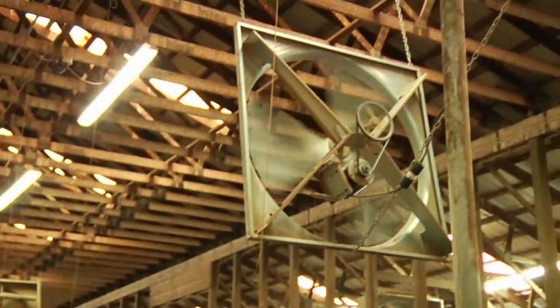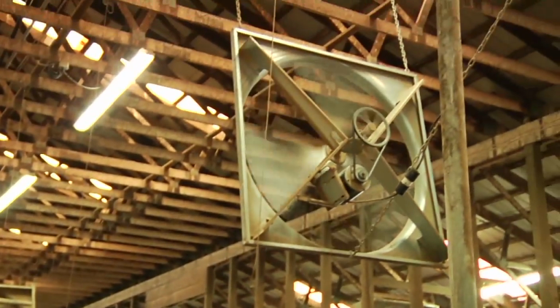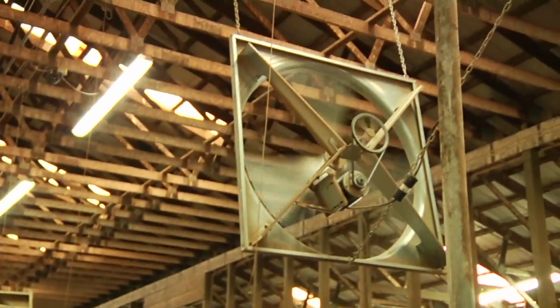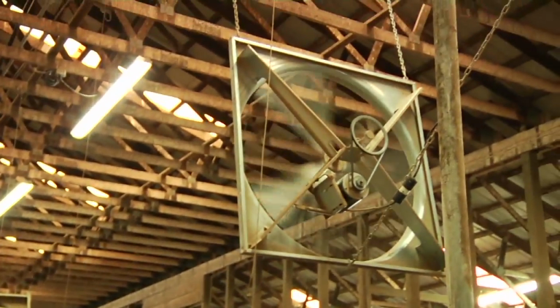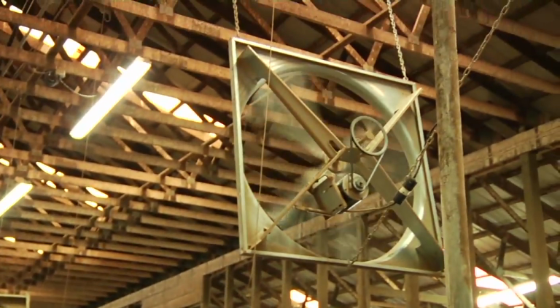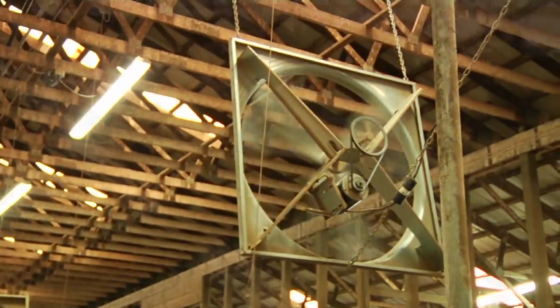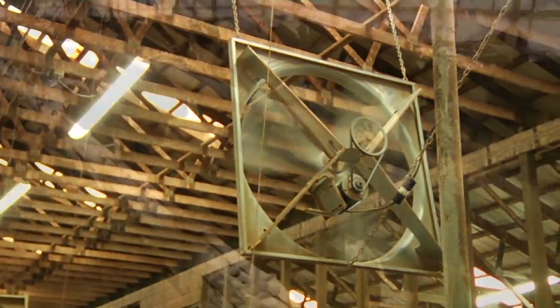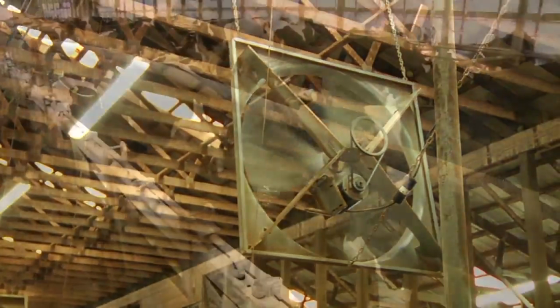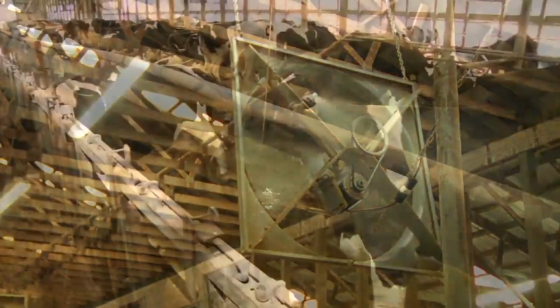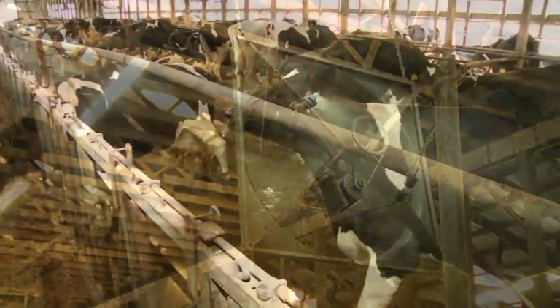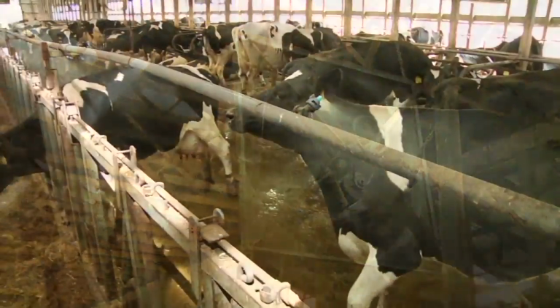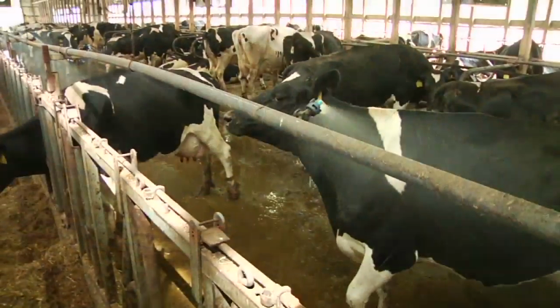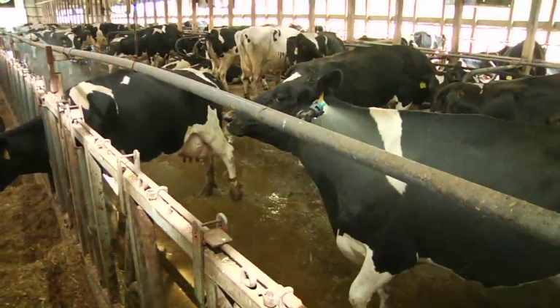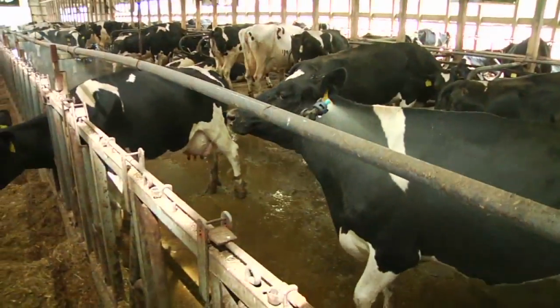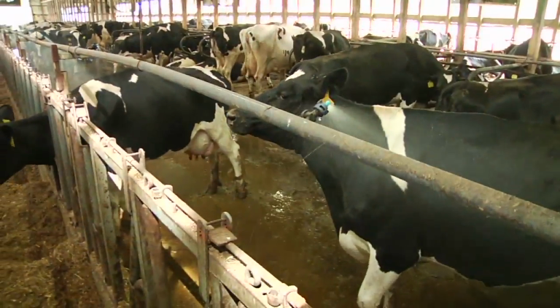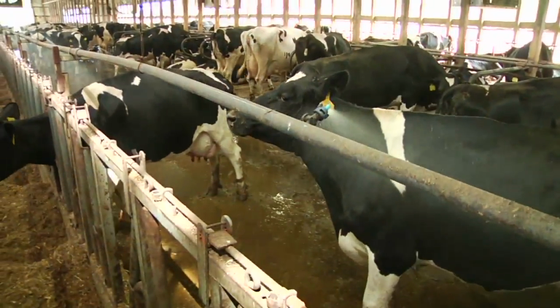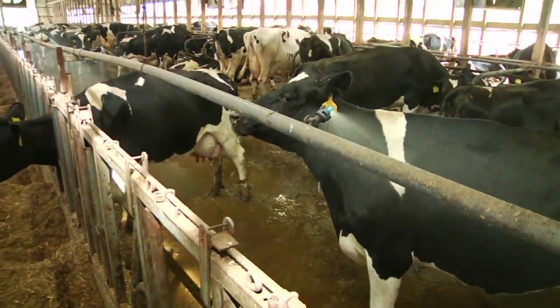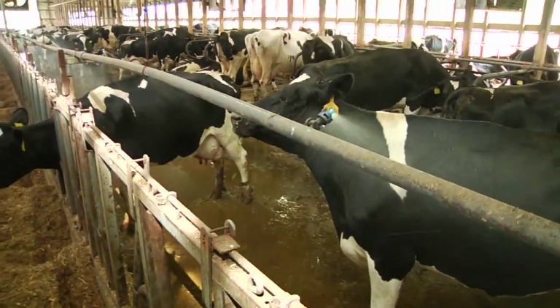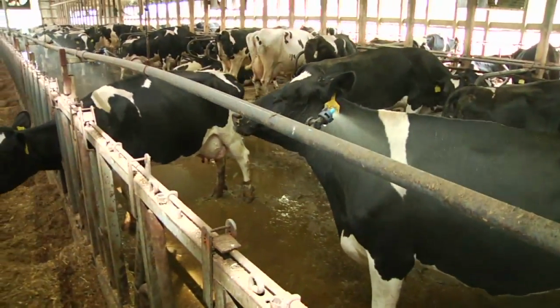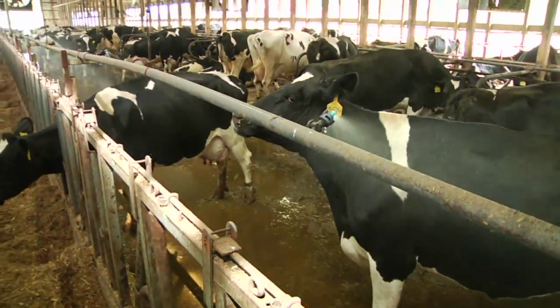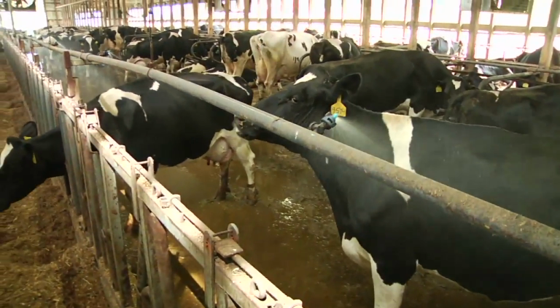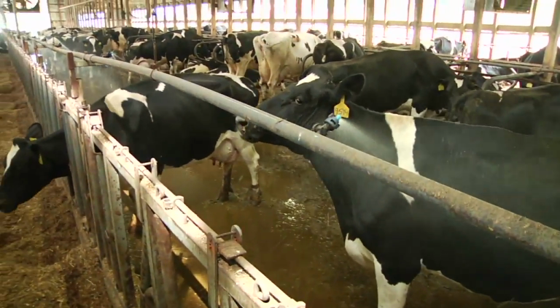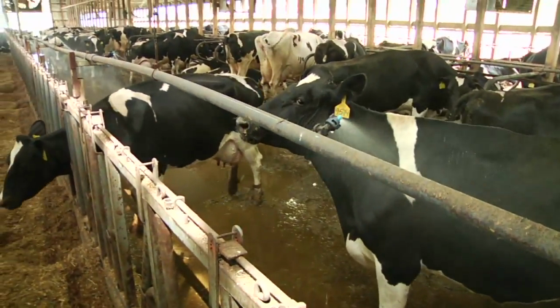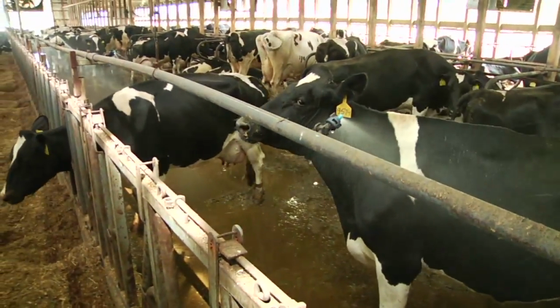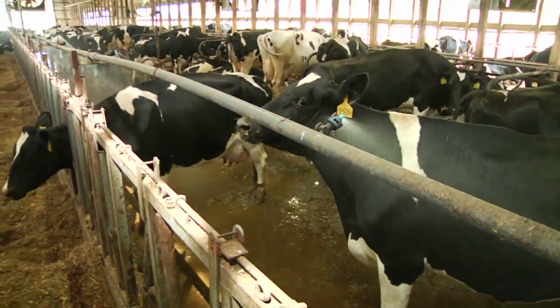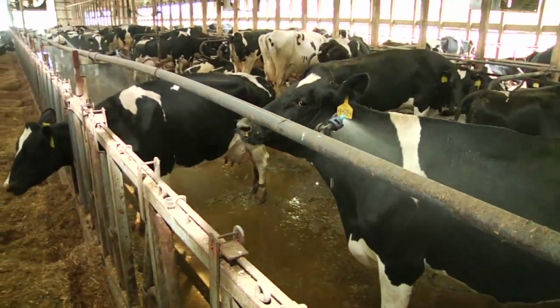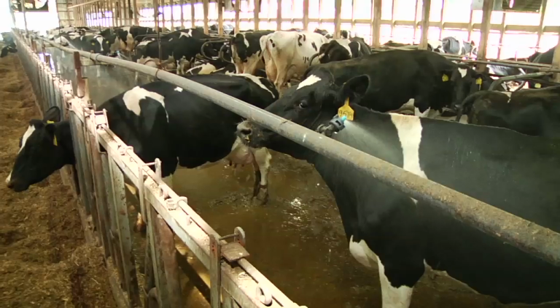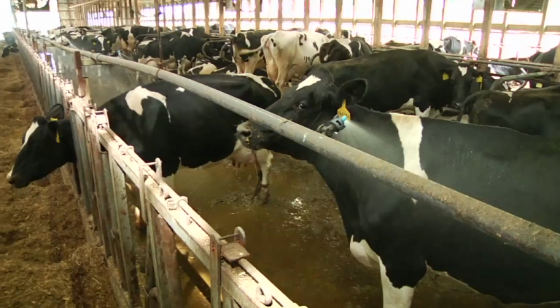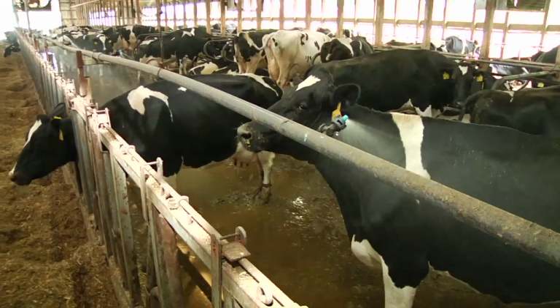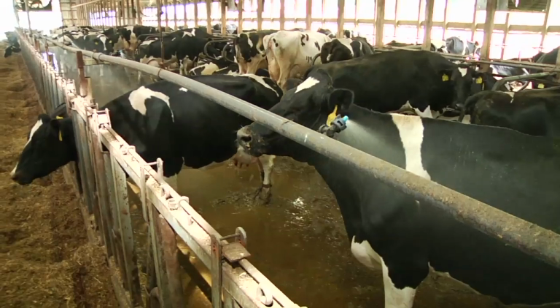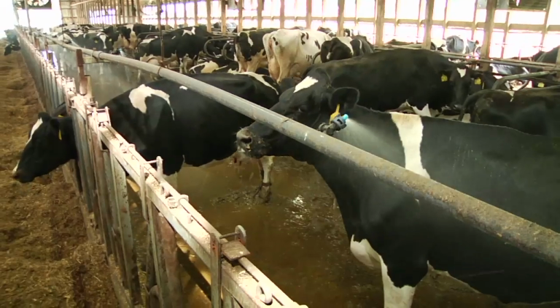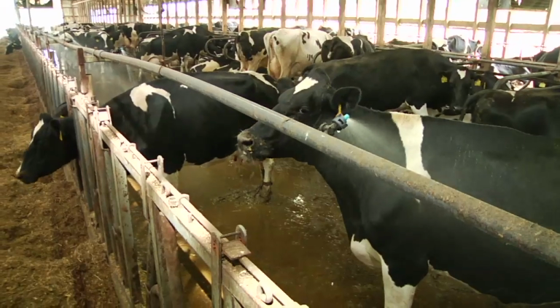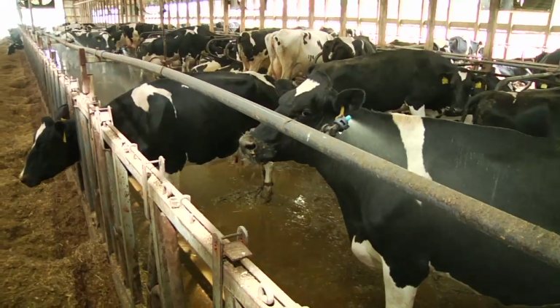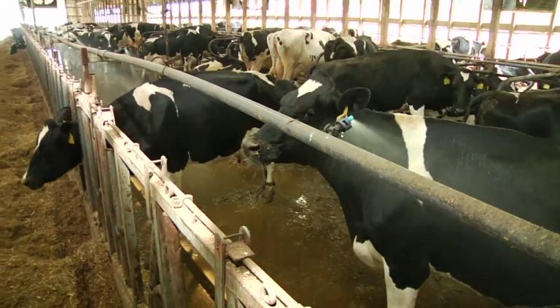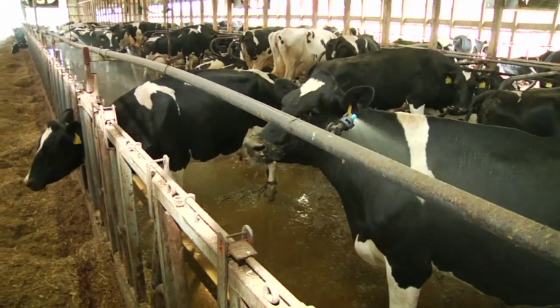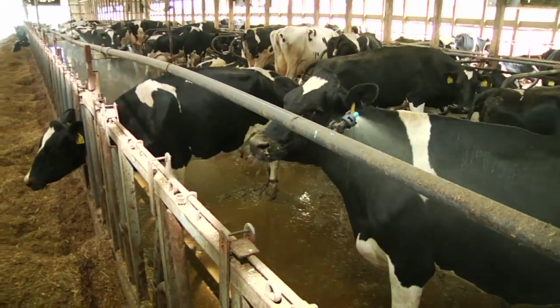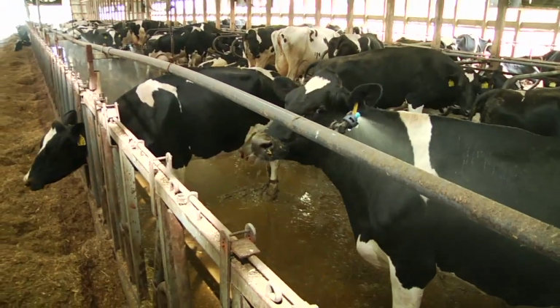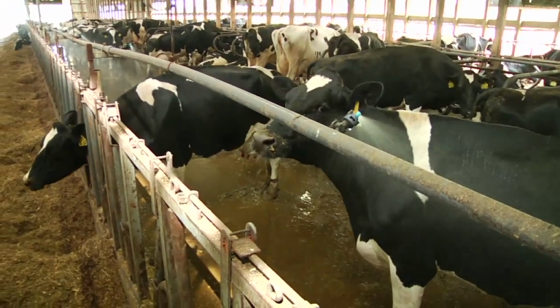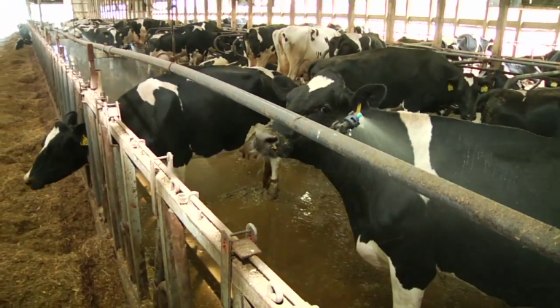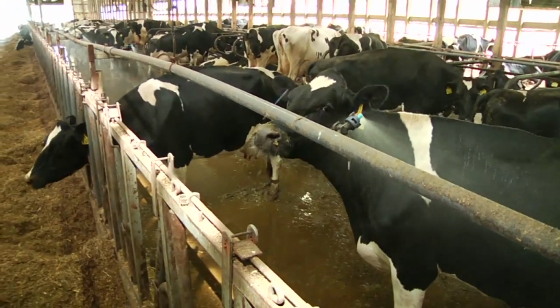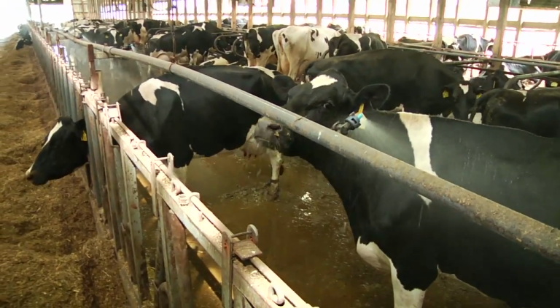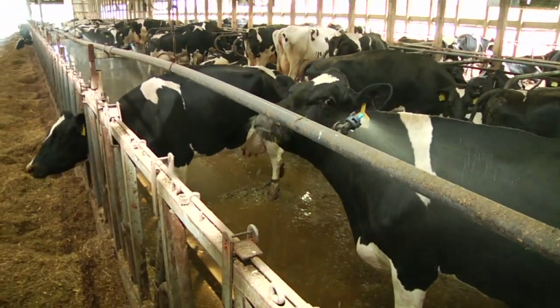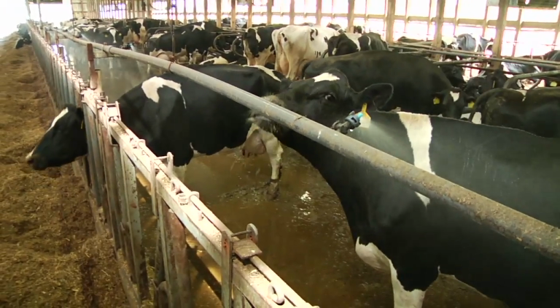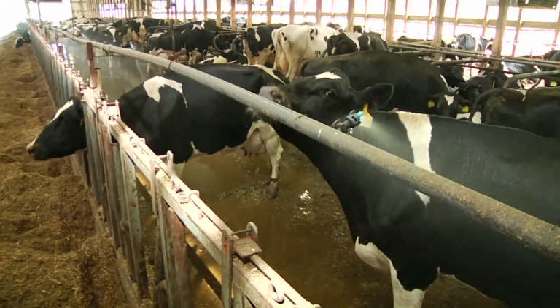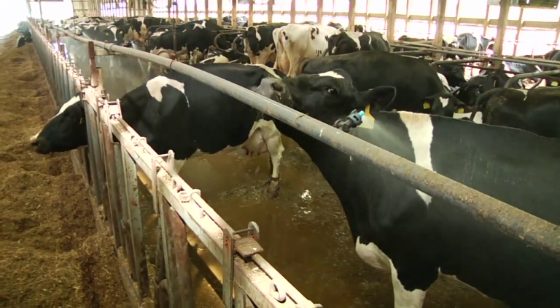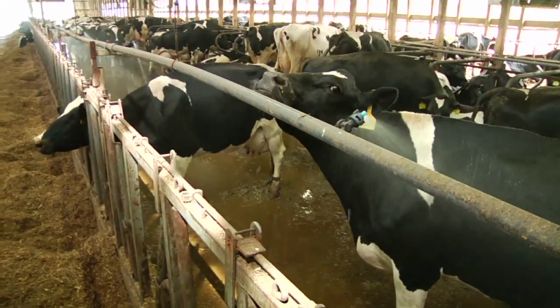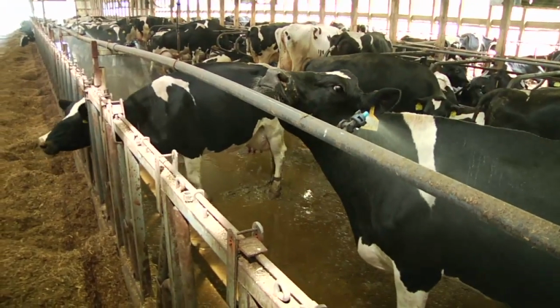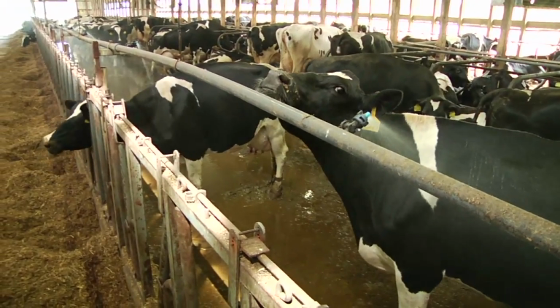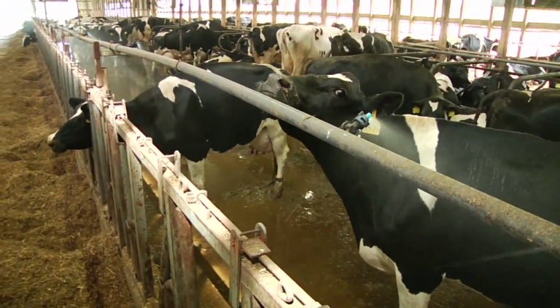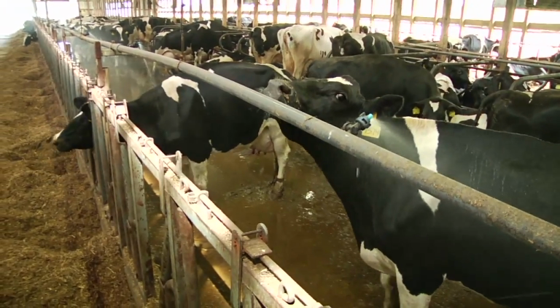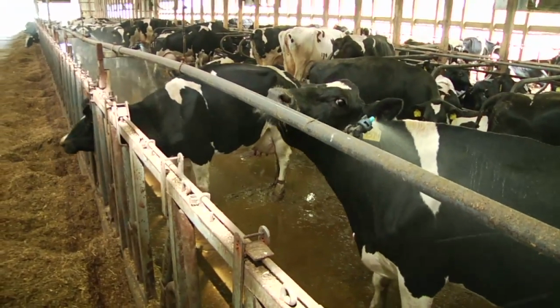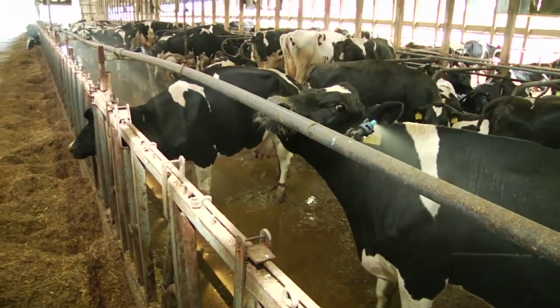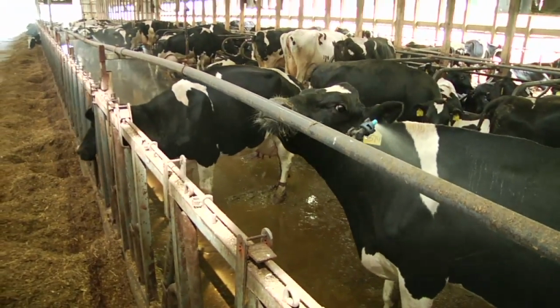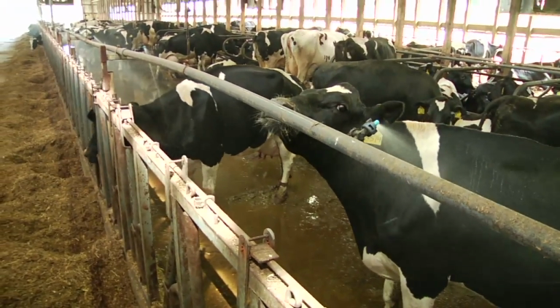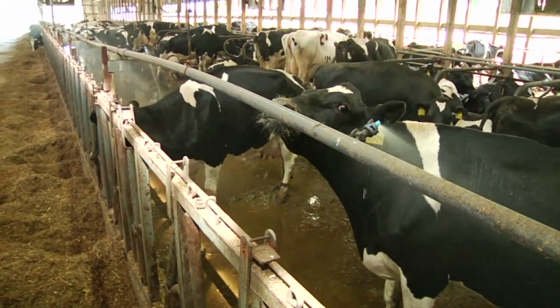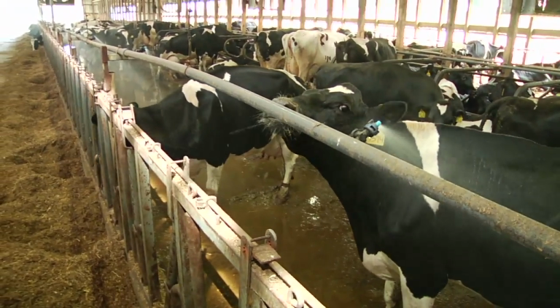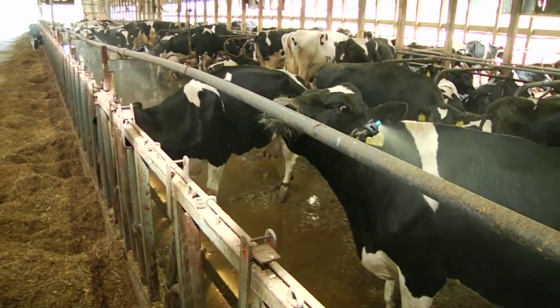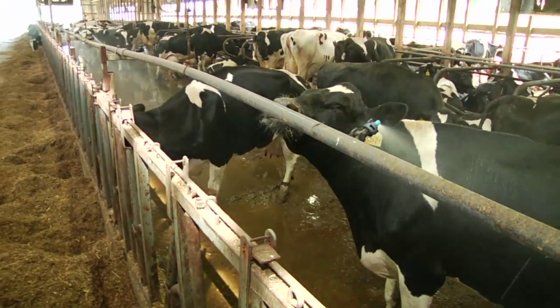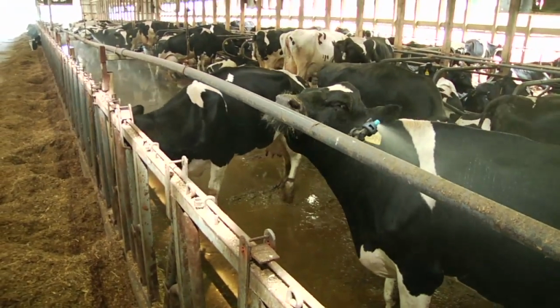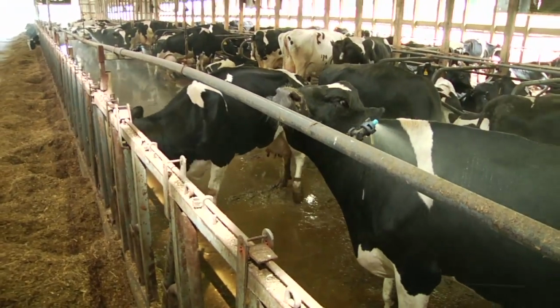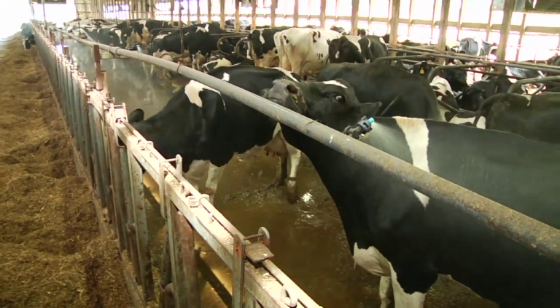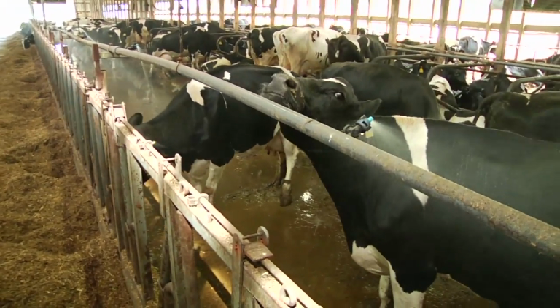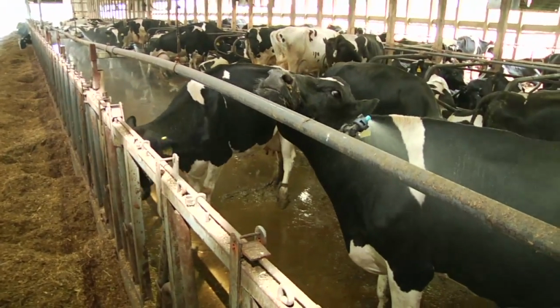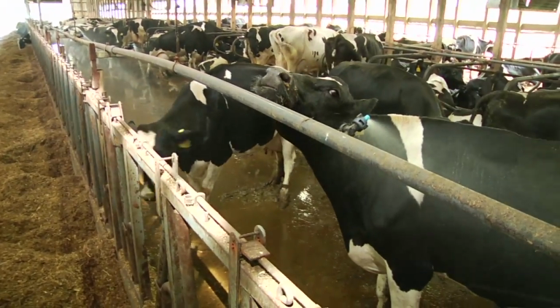During the summer, many farms also use a system of spray misters to keep the cows cool and comfortable.